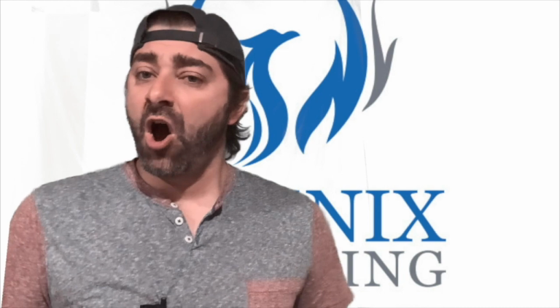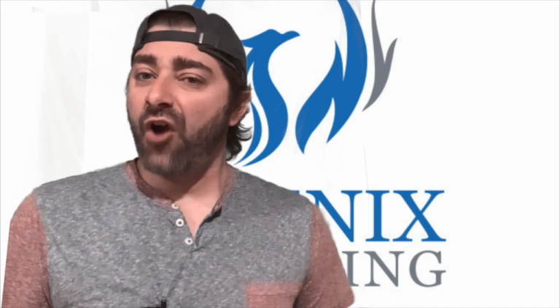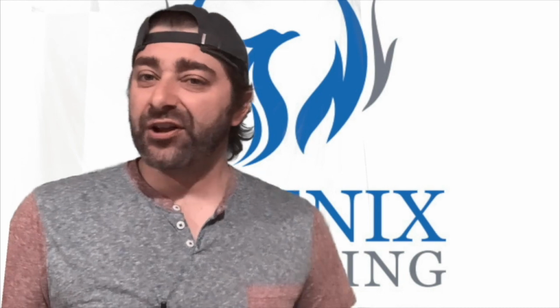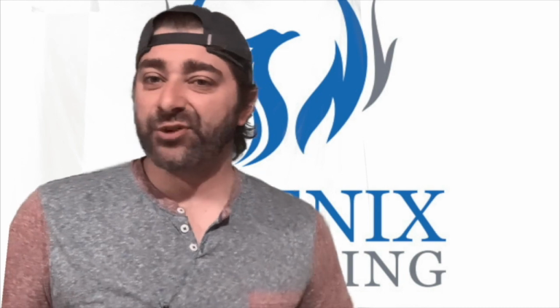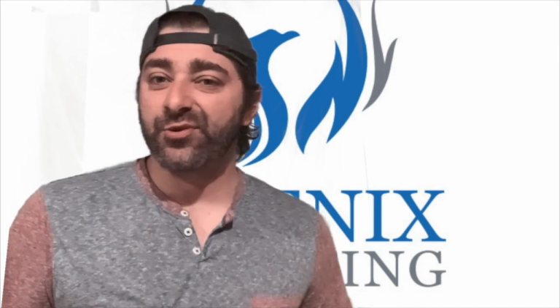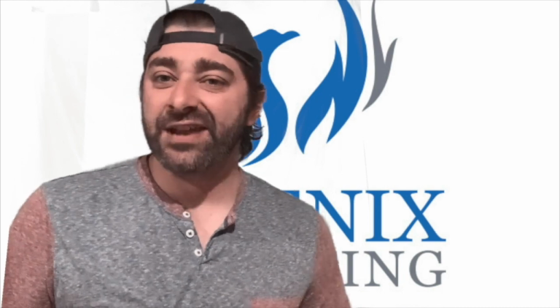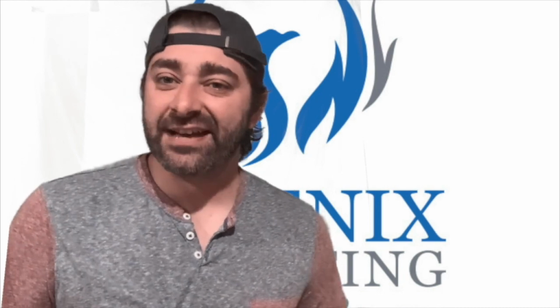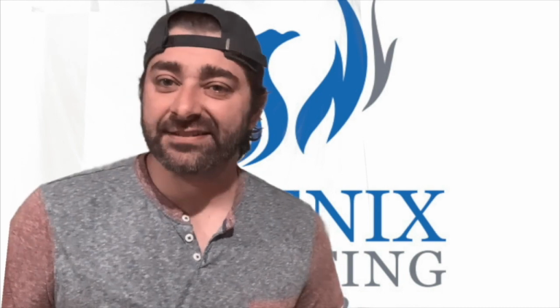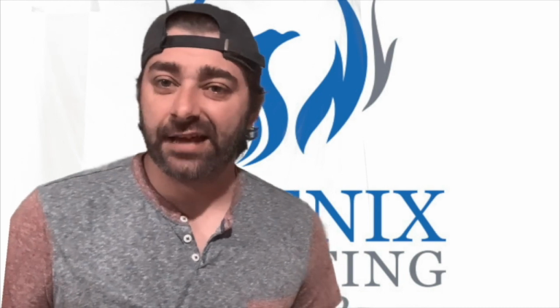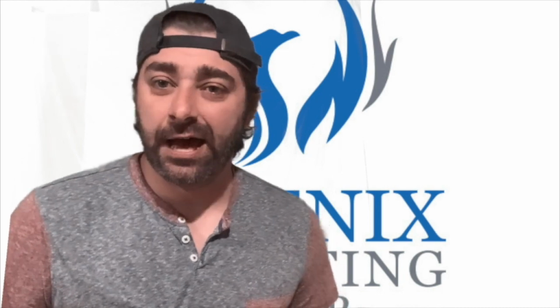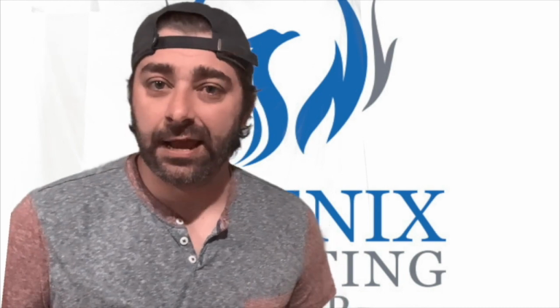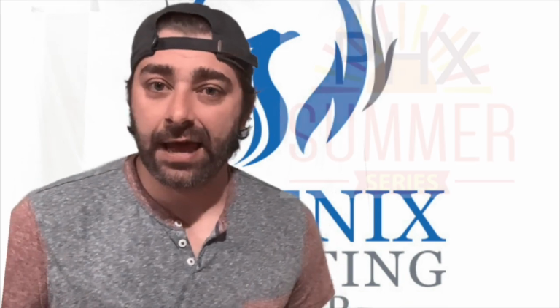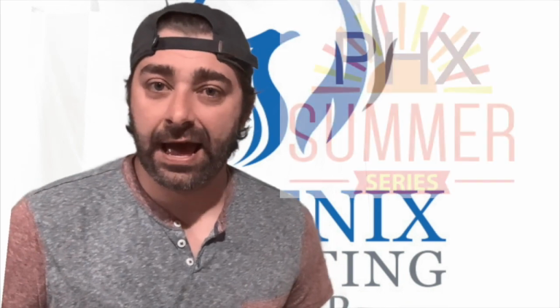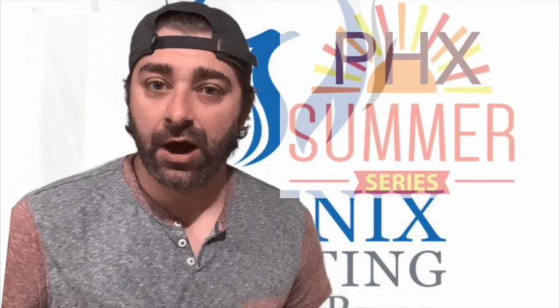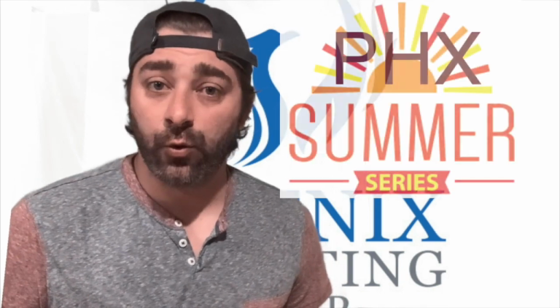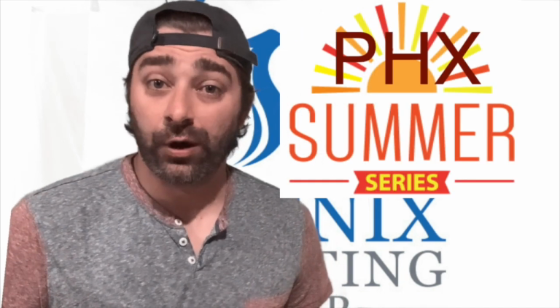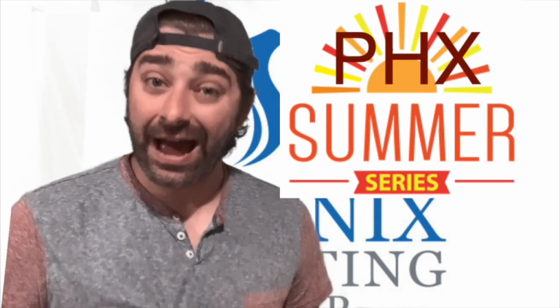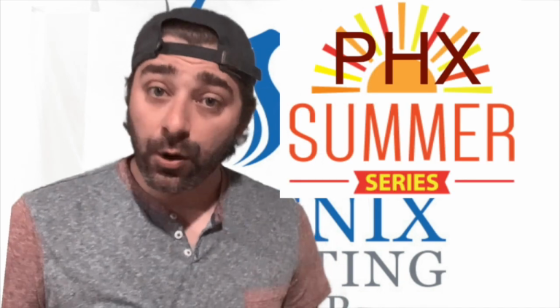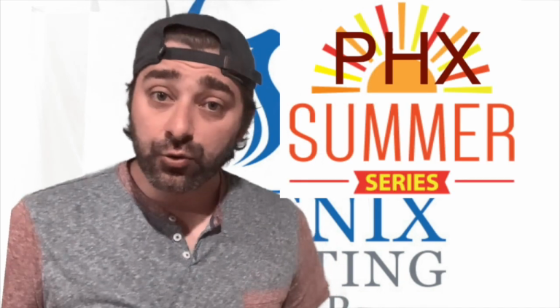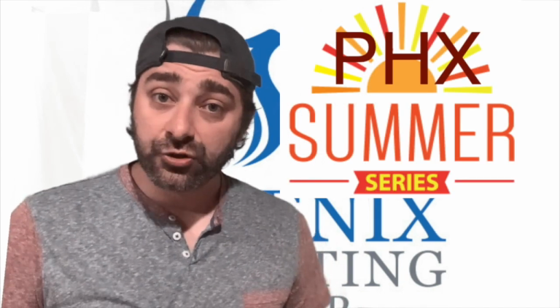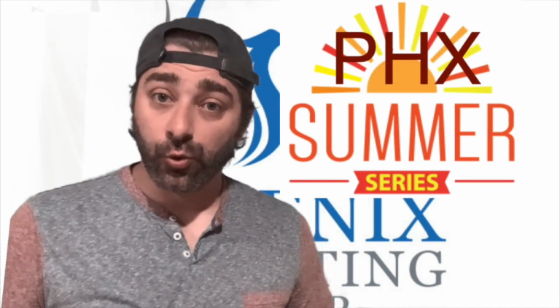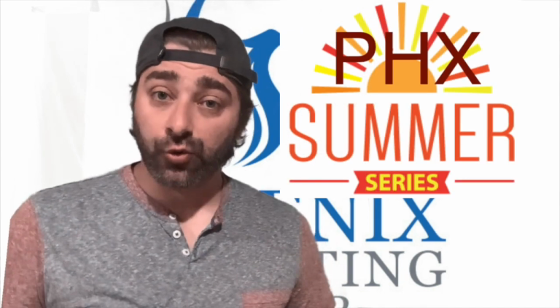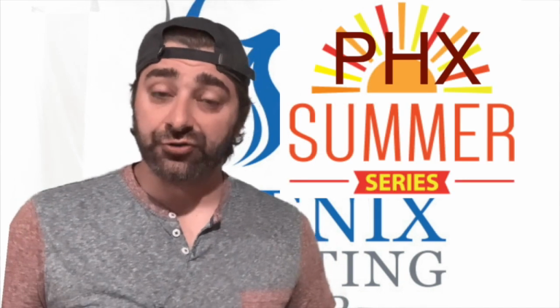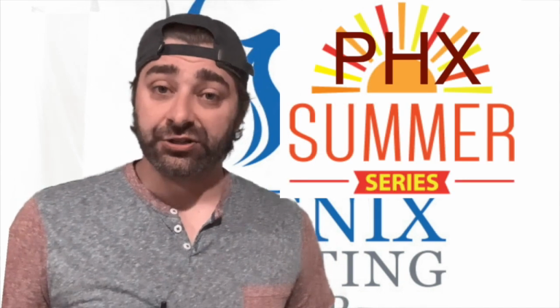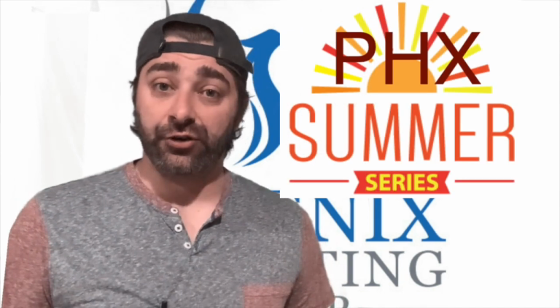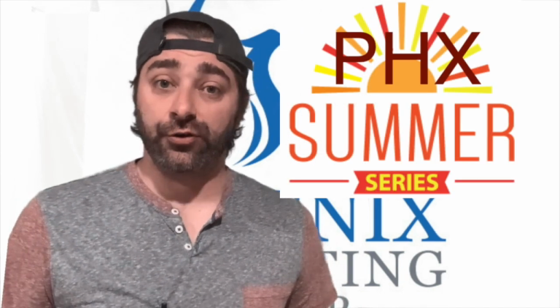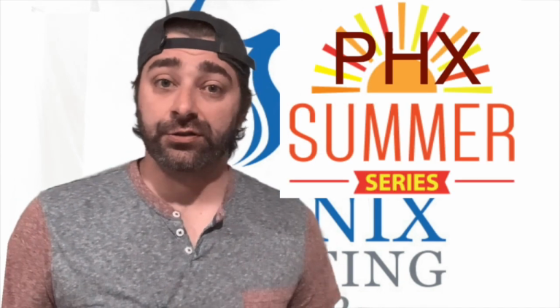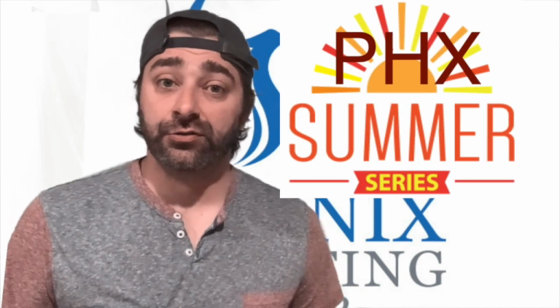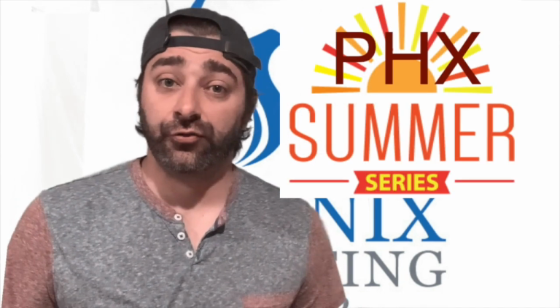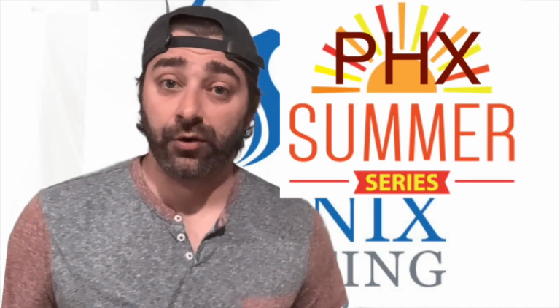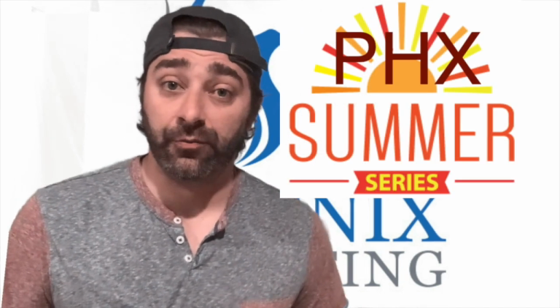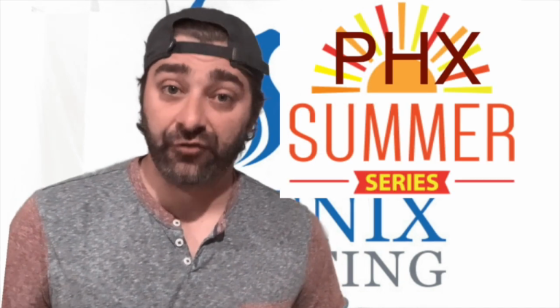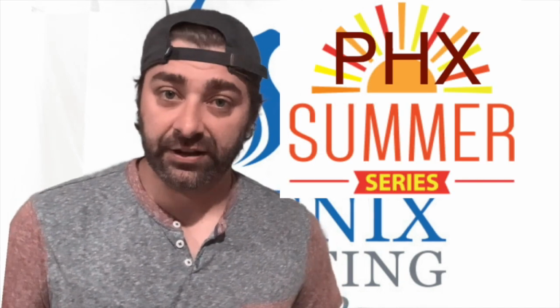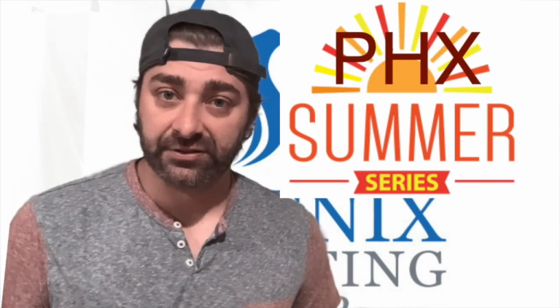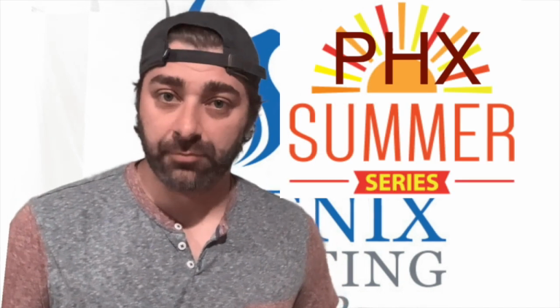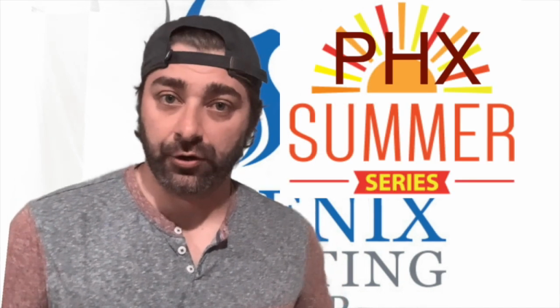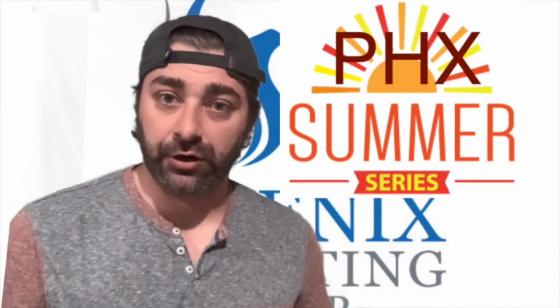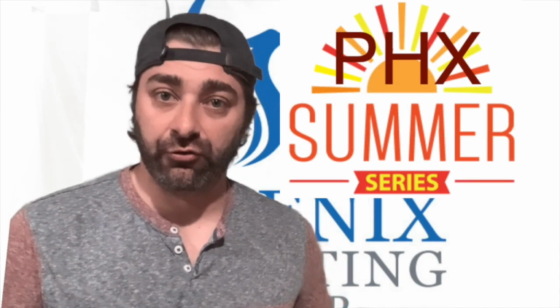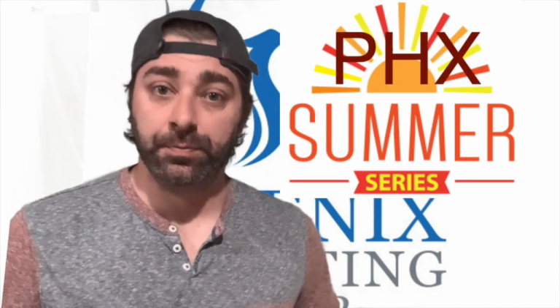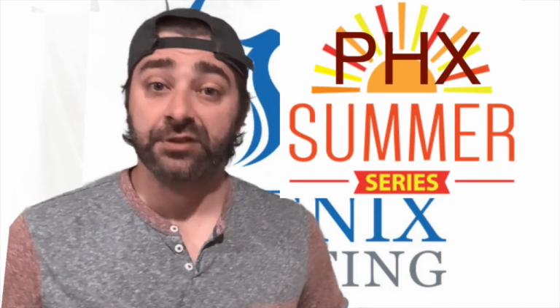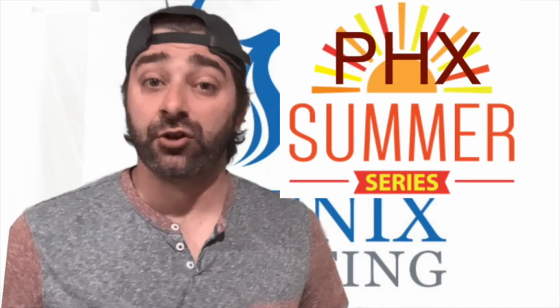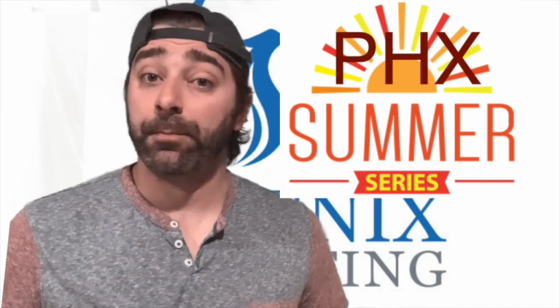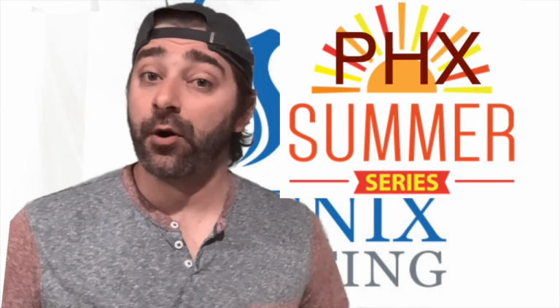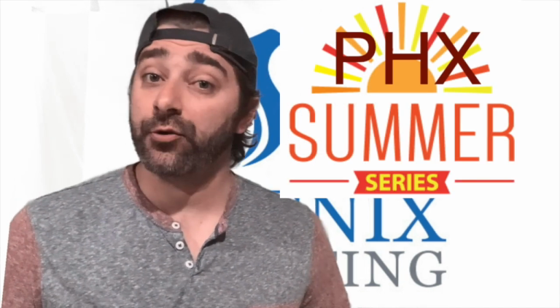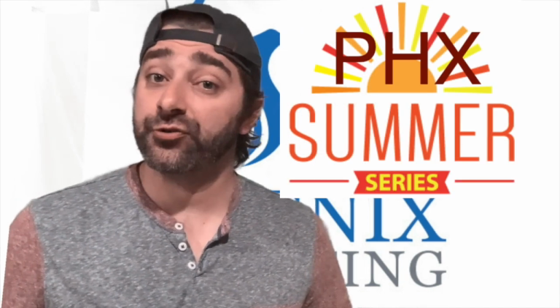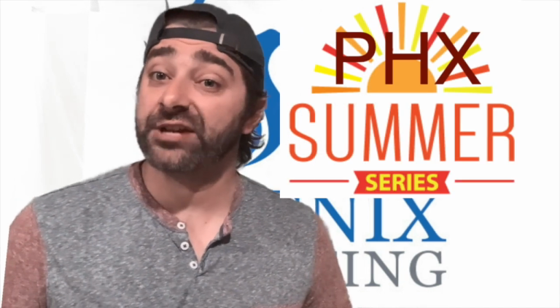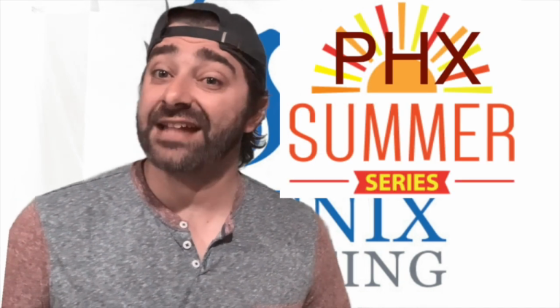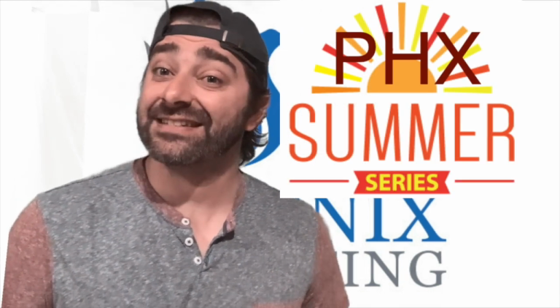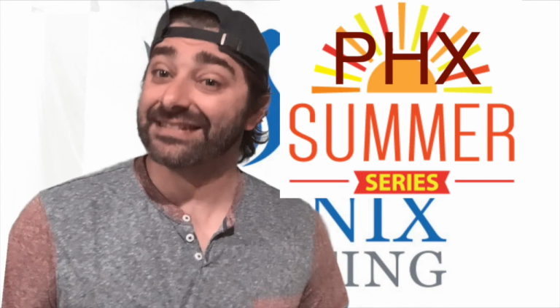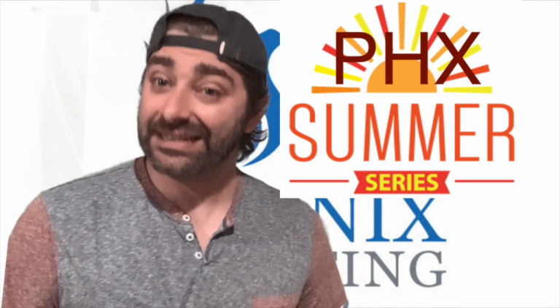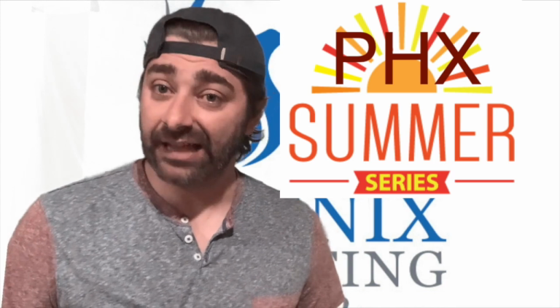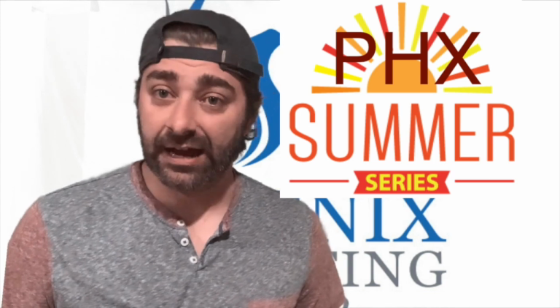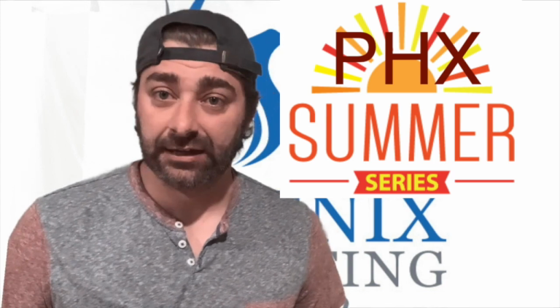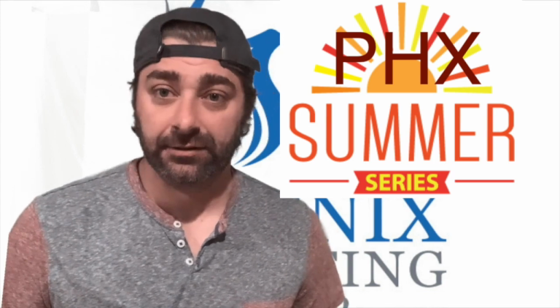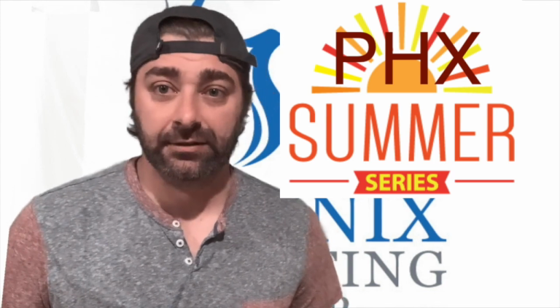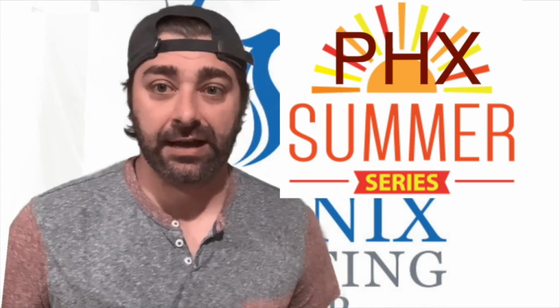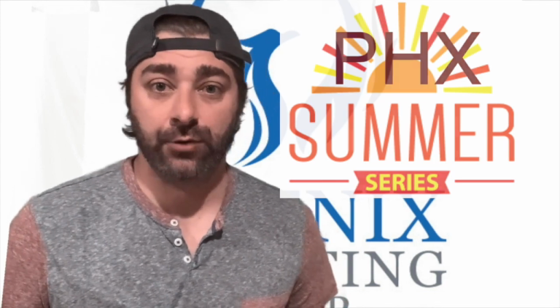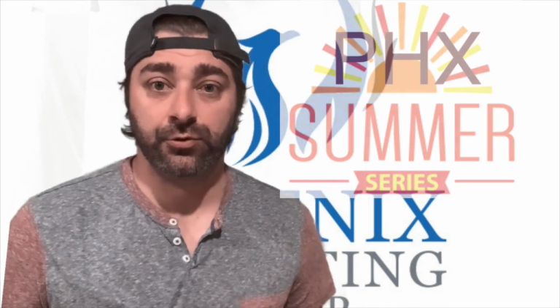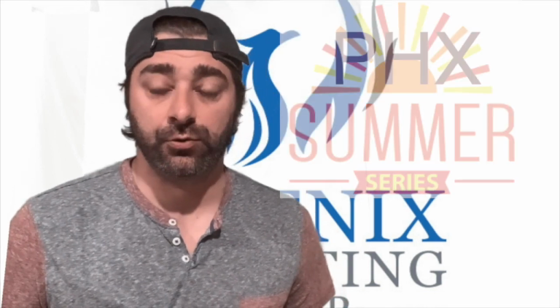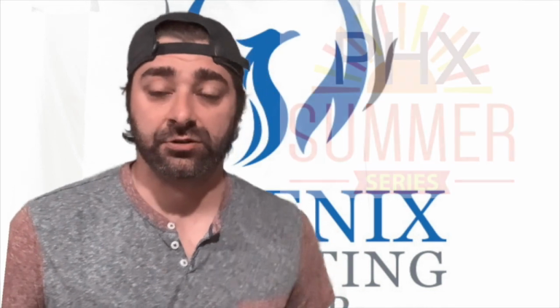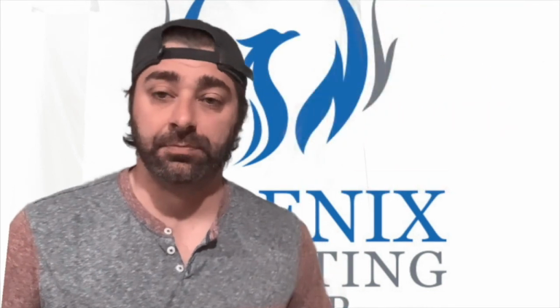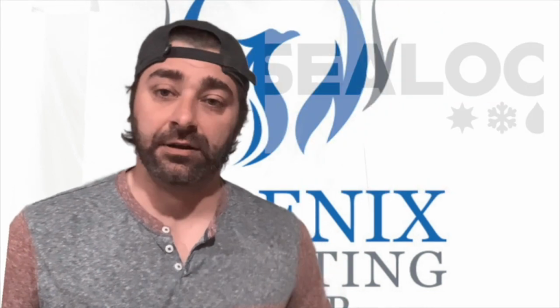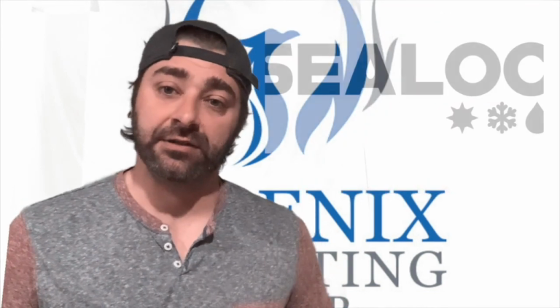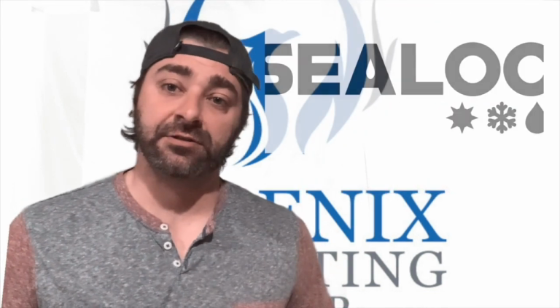All right, so next on our outdoor series from Phoenix Marketing Group is our partners at Sealock Outdoor Displays.